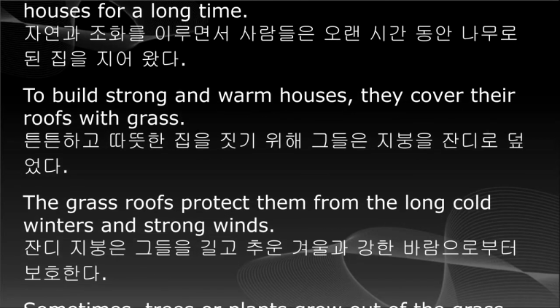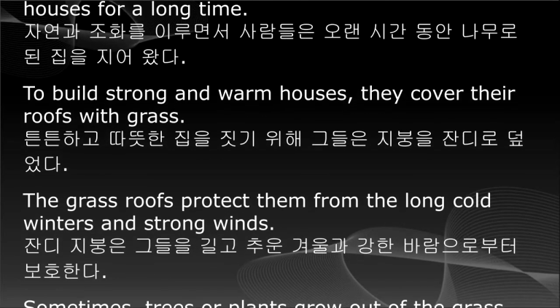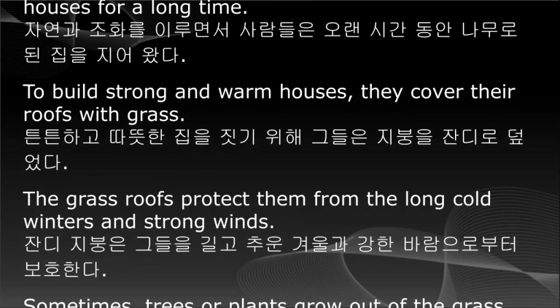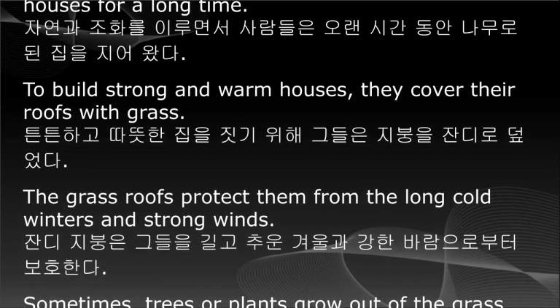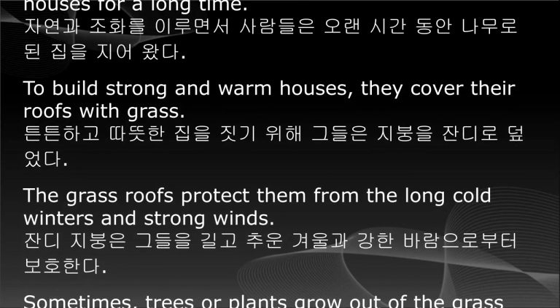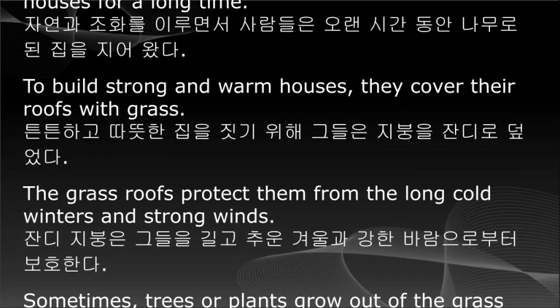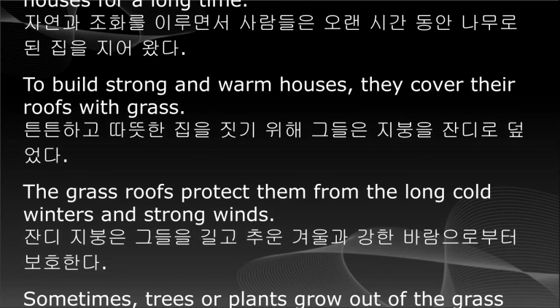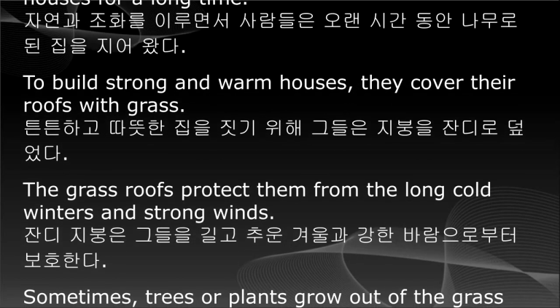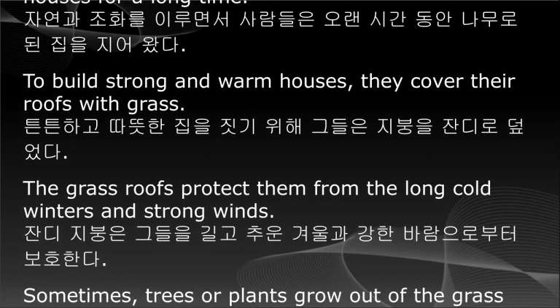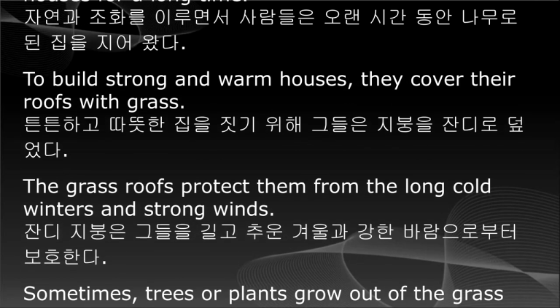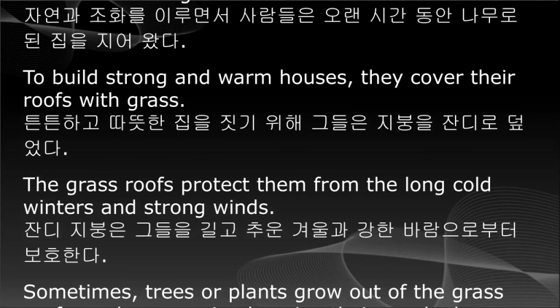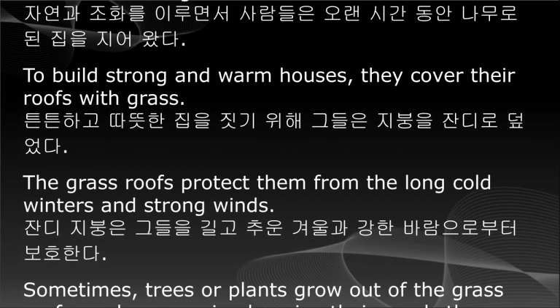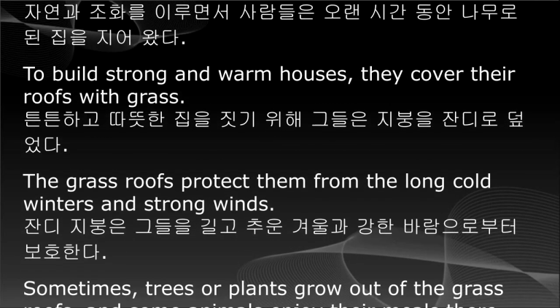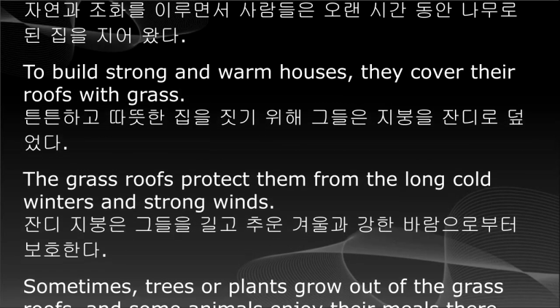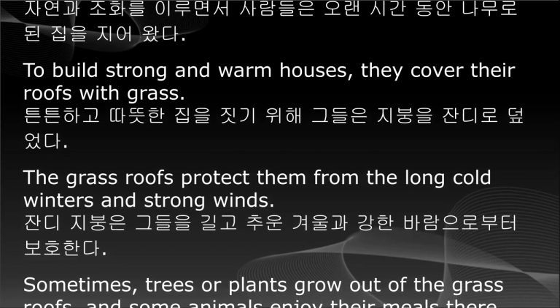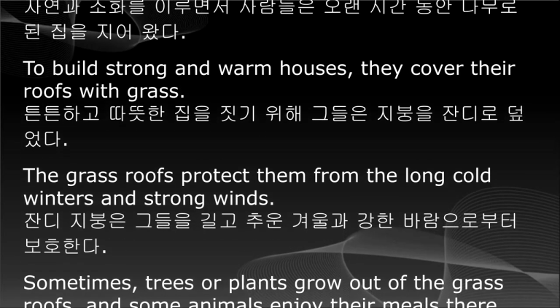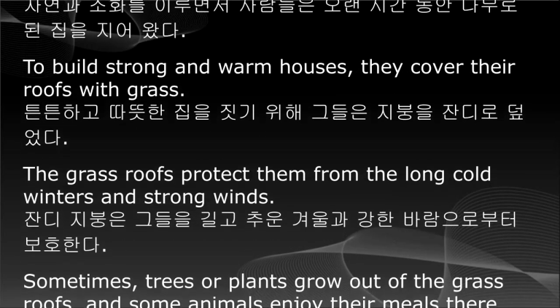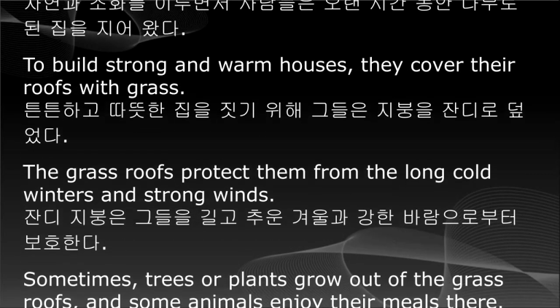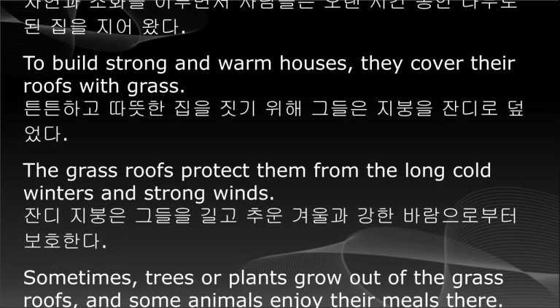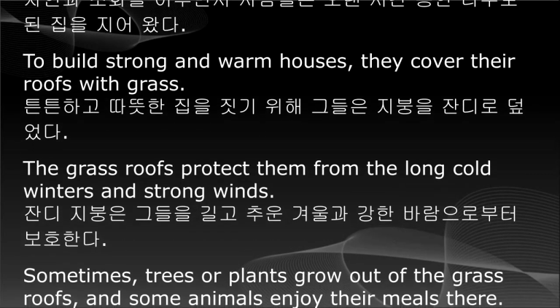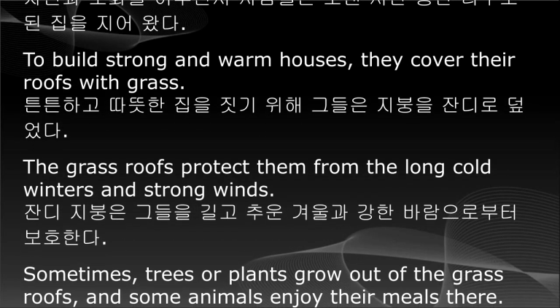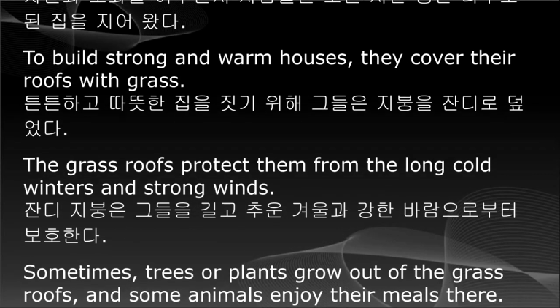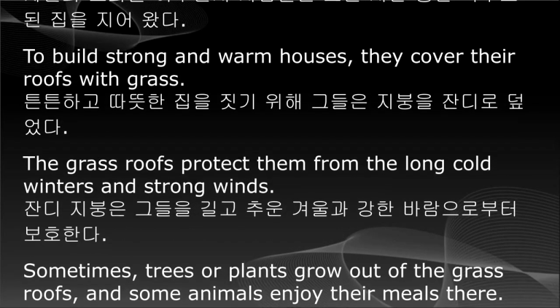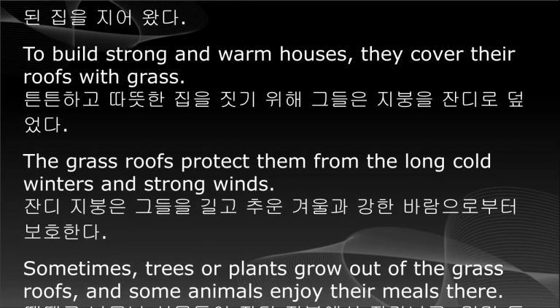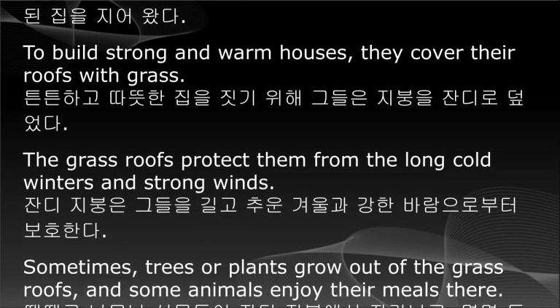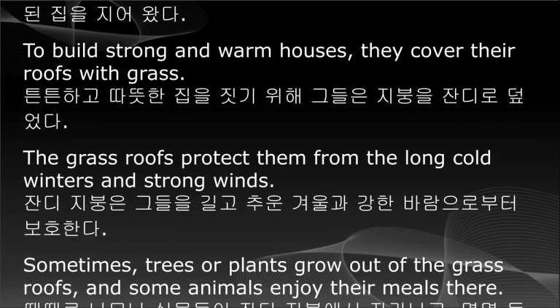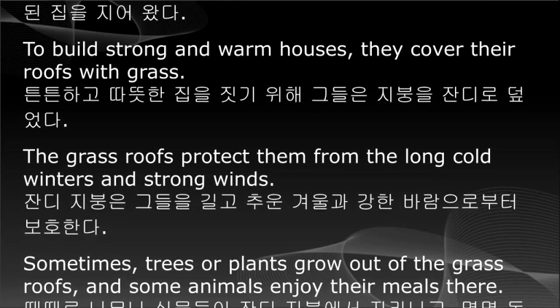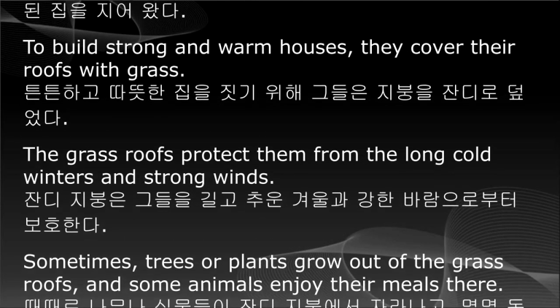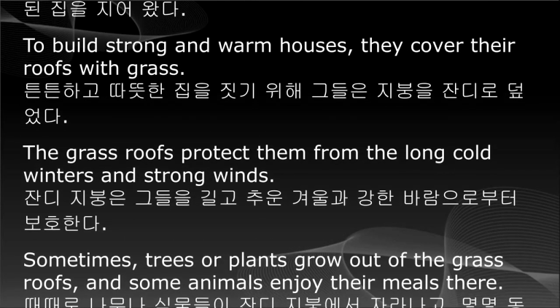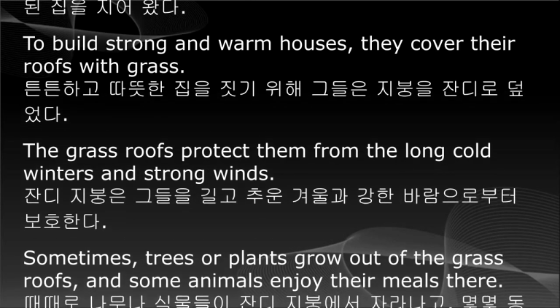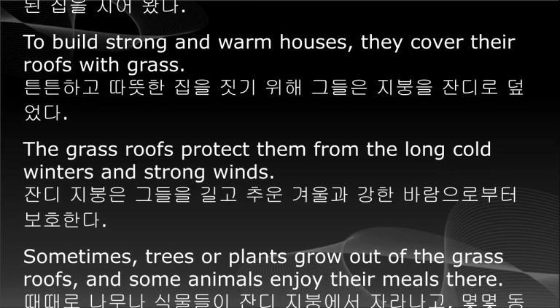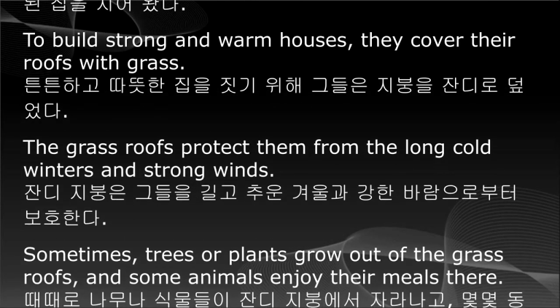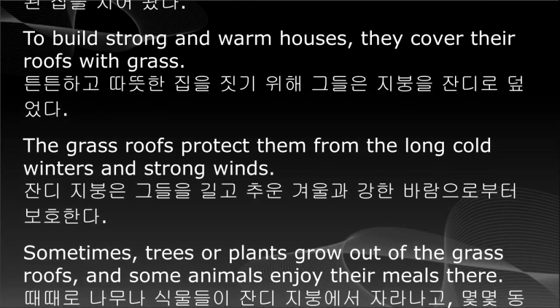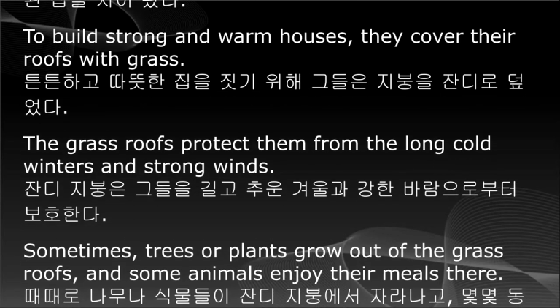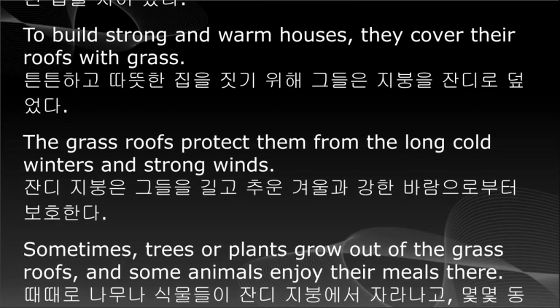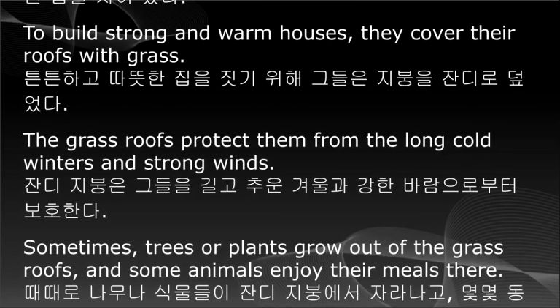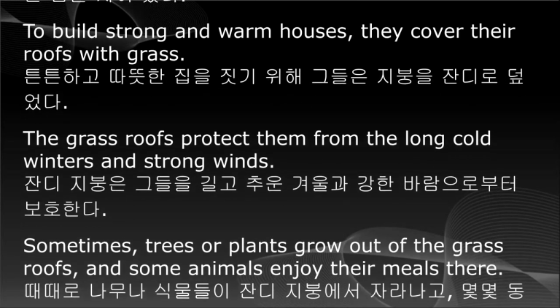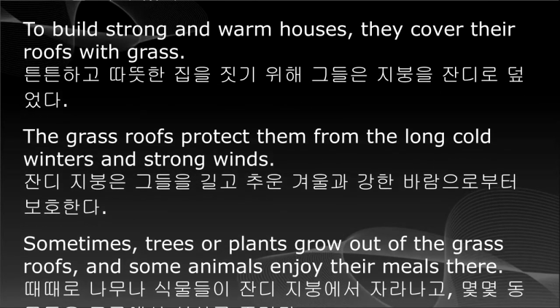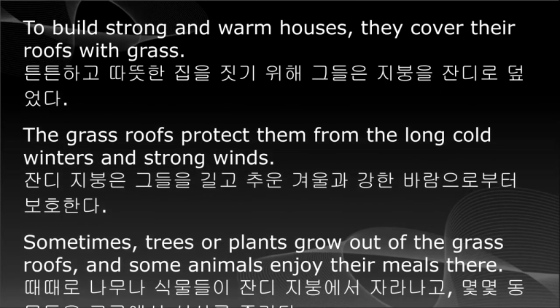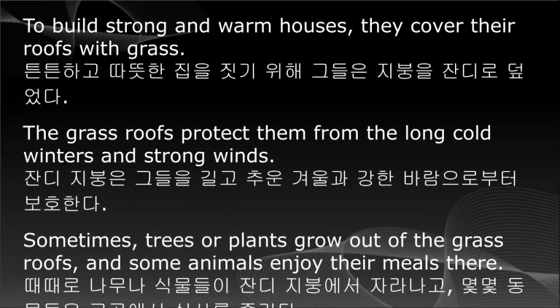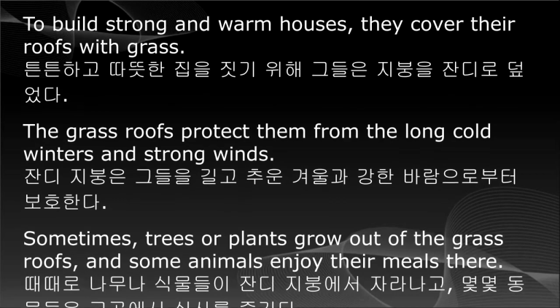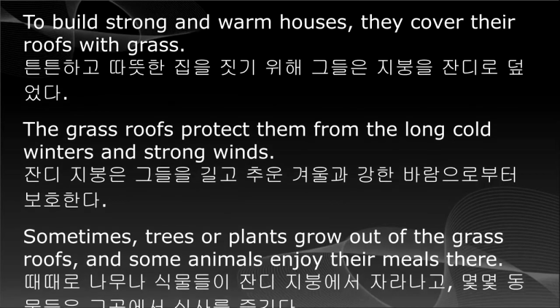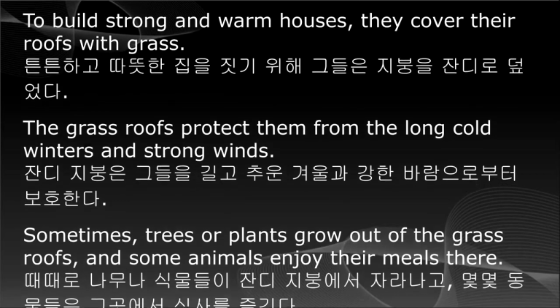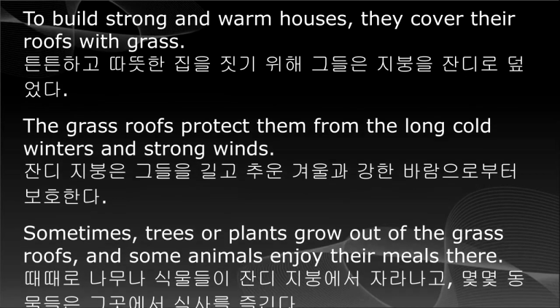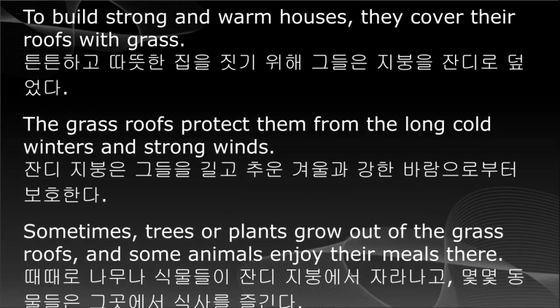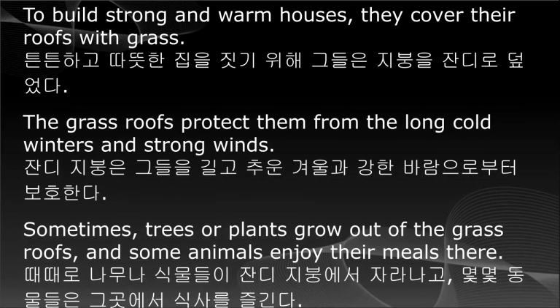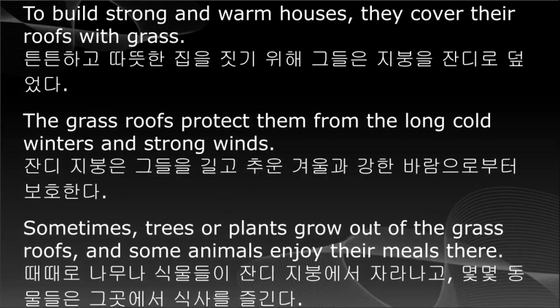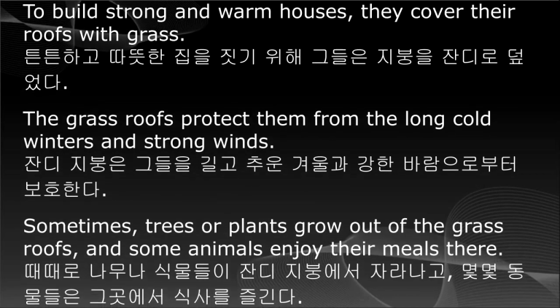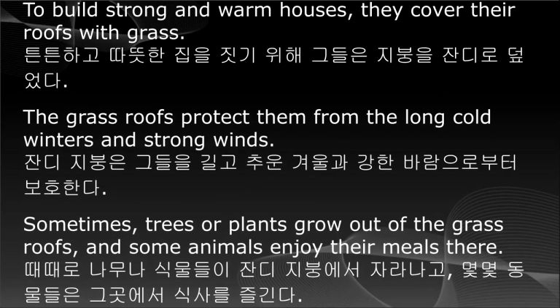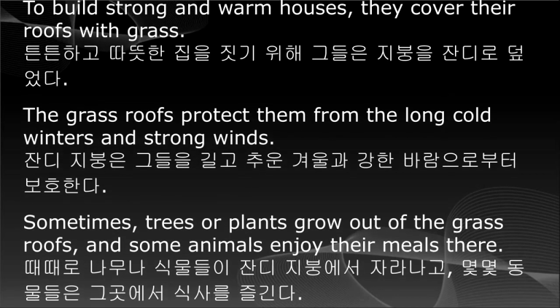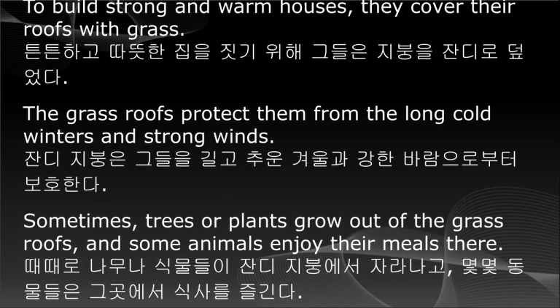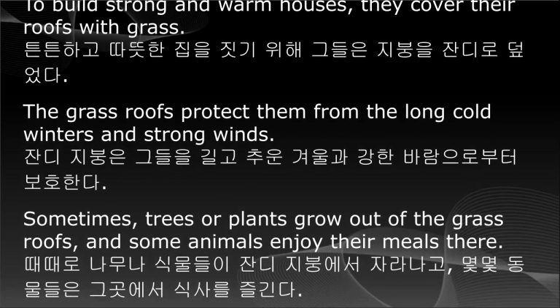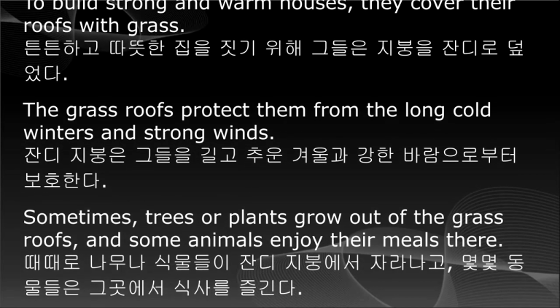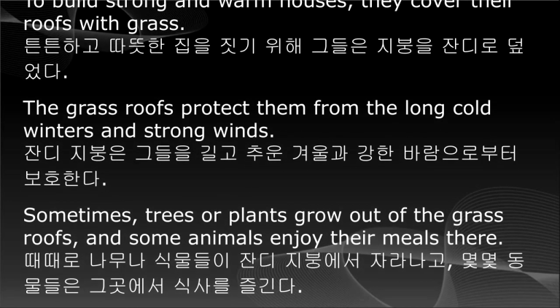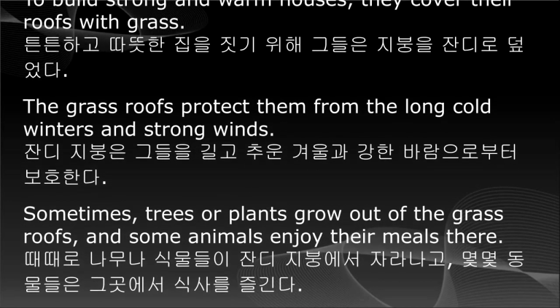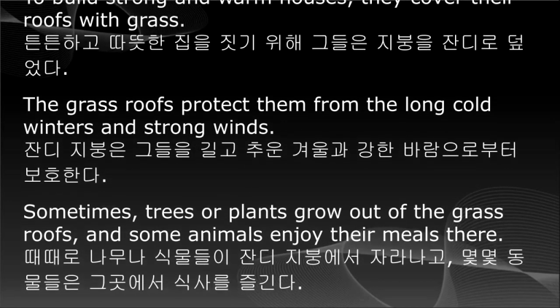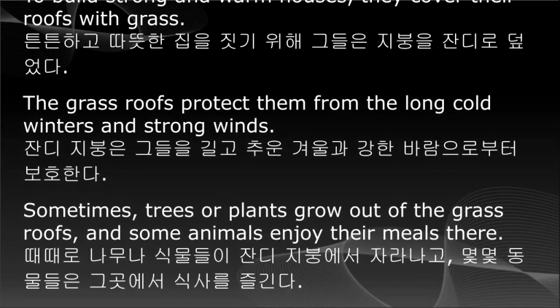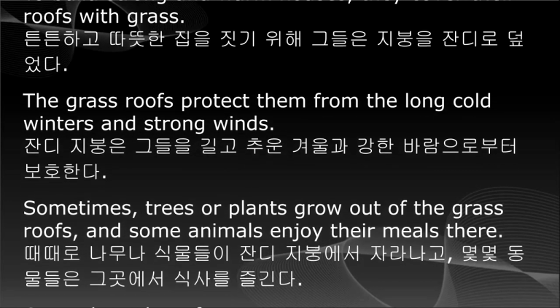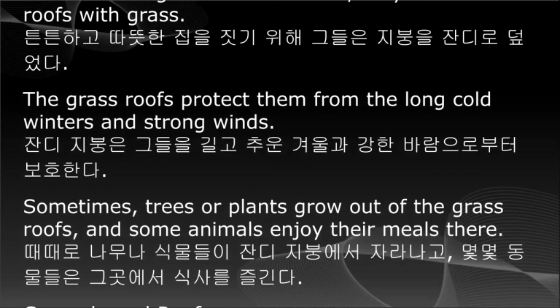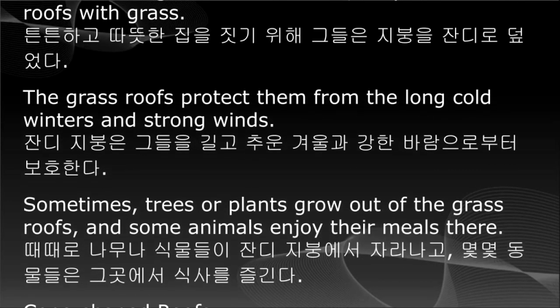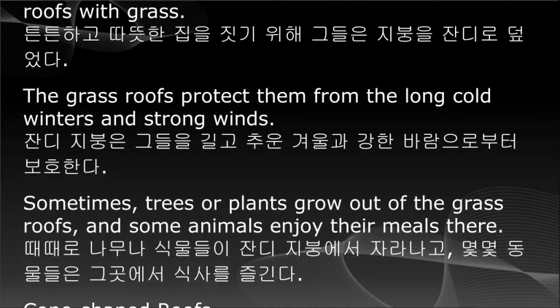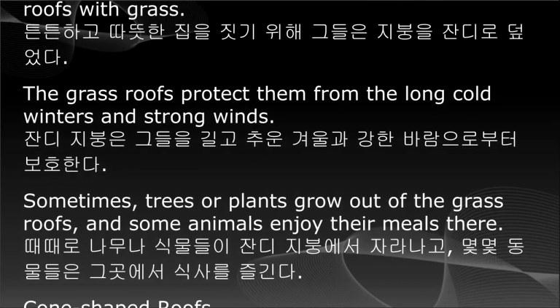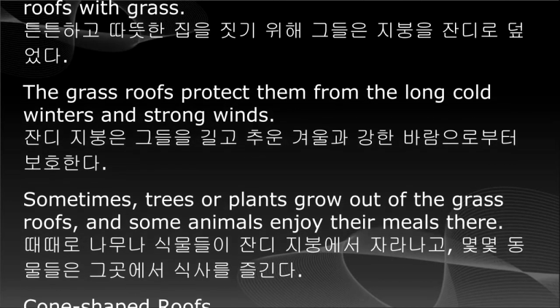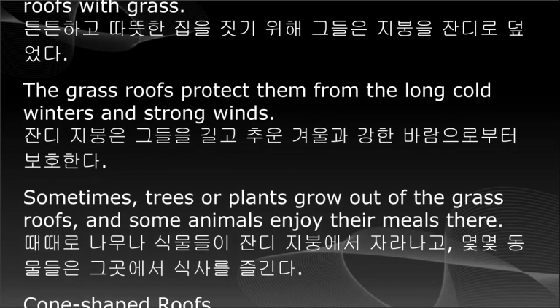Sometimes trees or plants grow out of the grass roofs, and some animals enjoy their meals there.